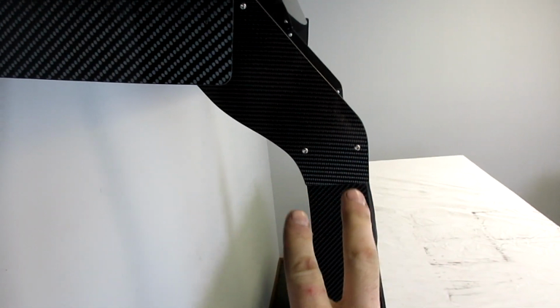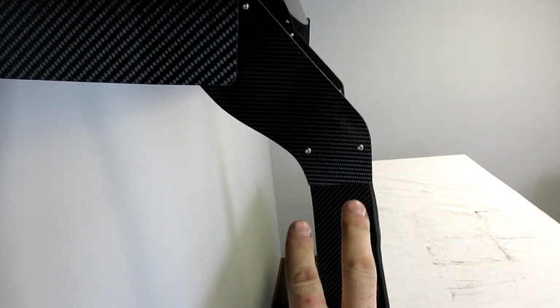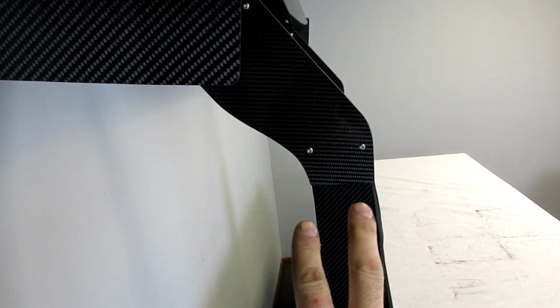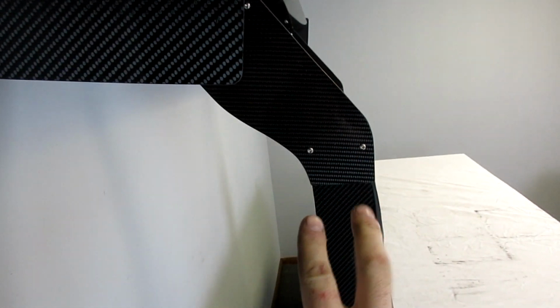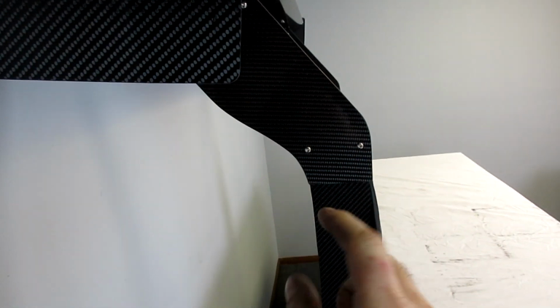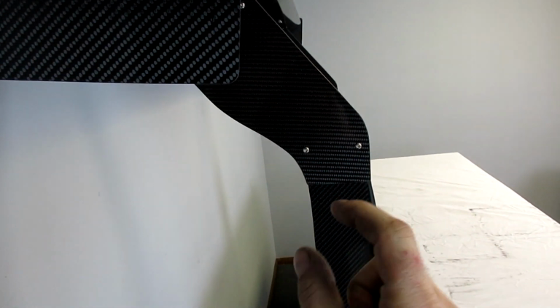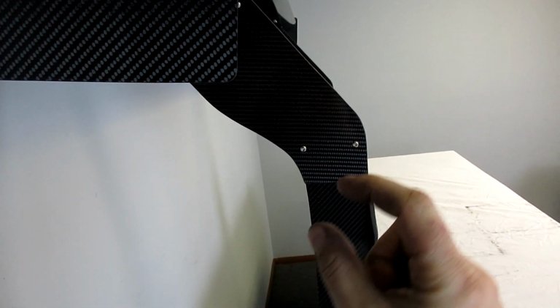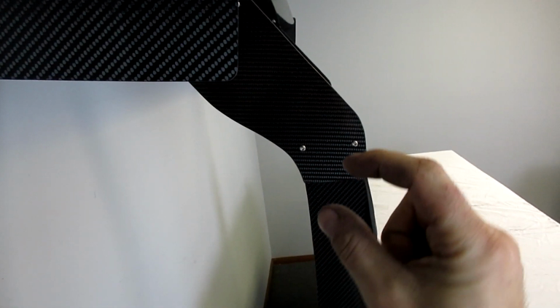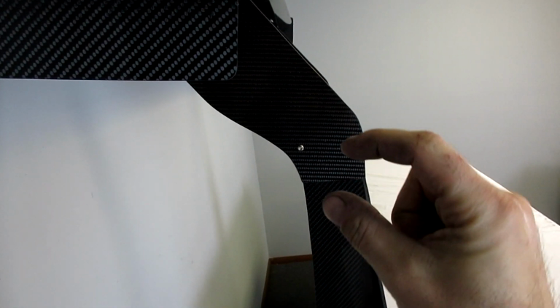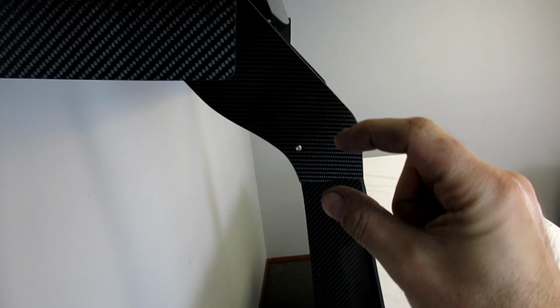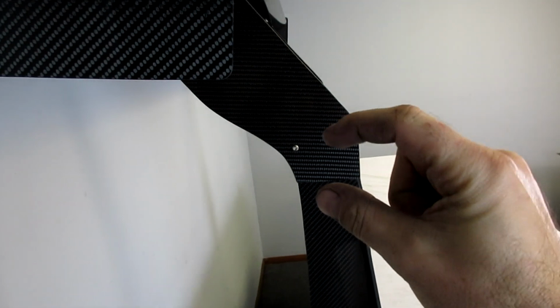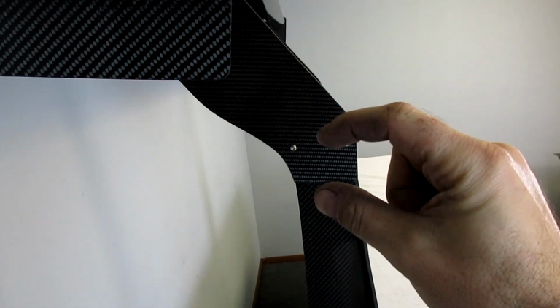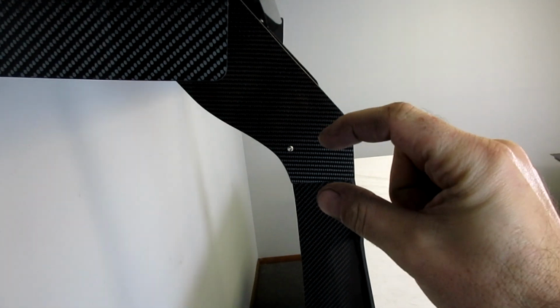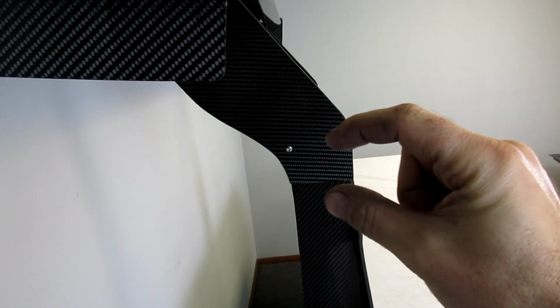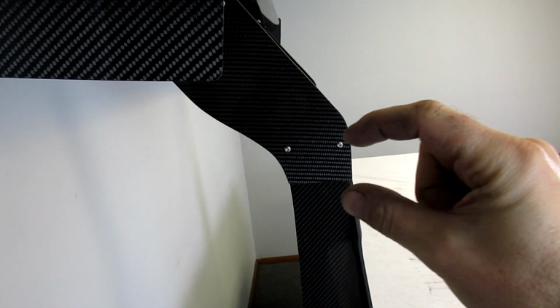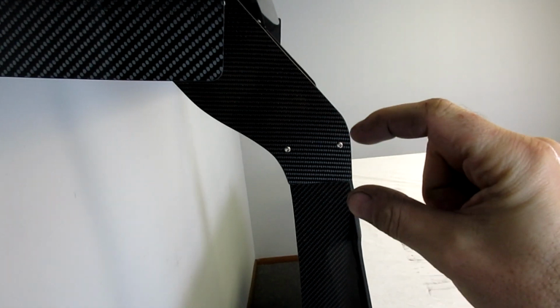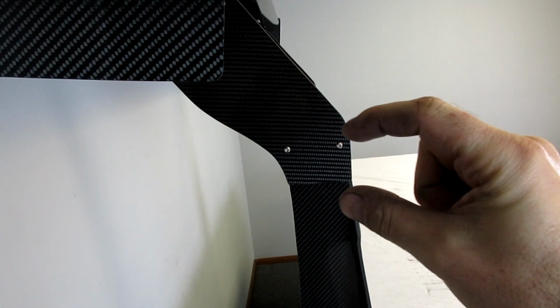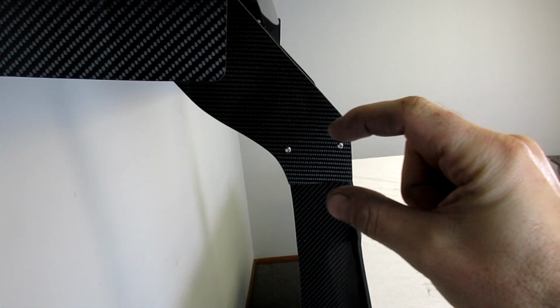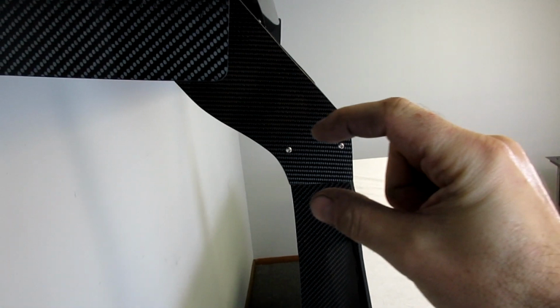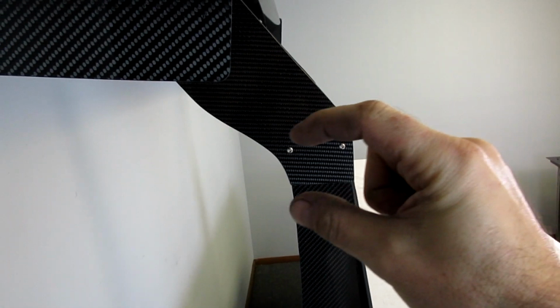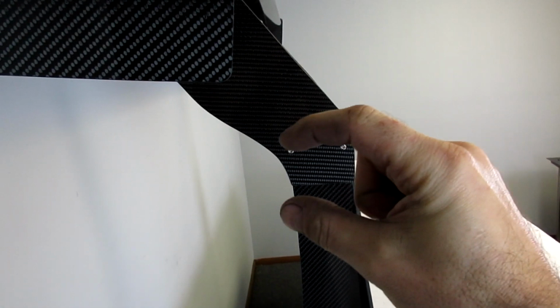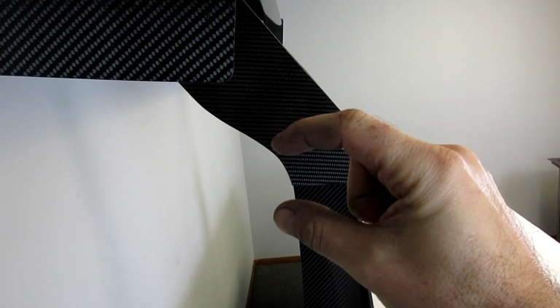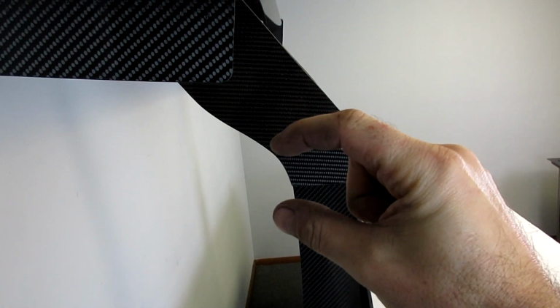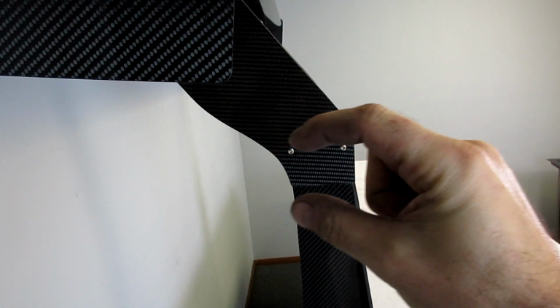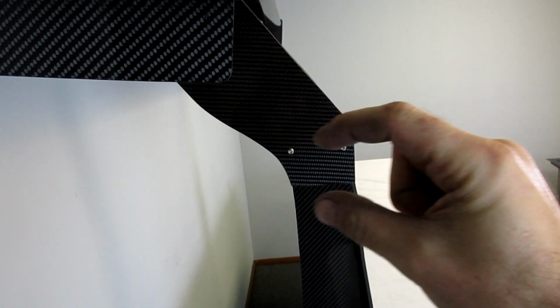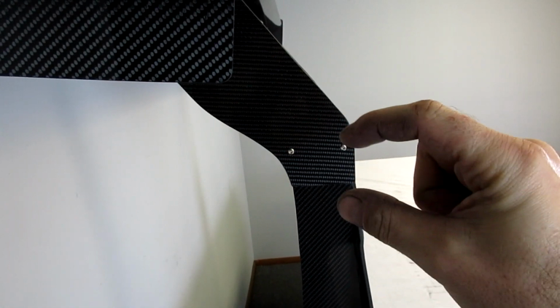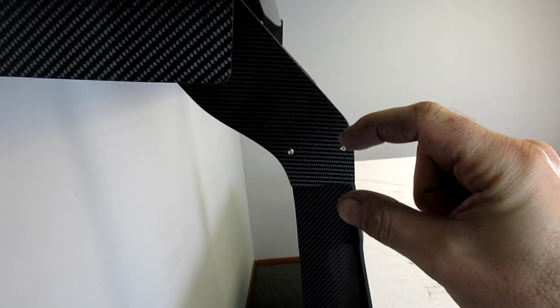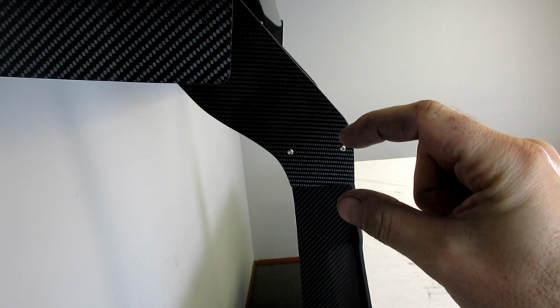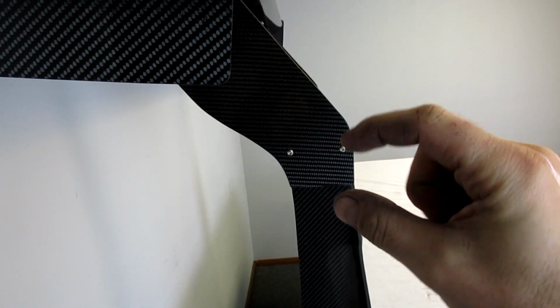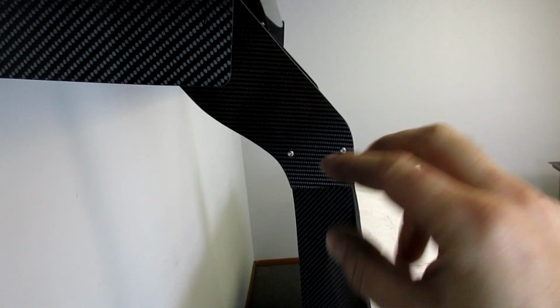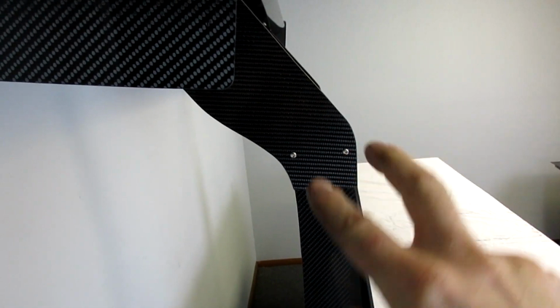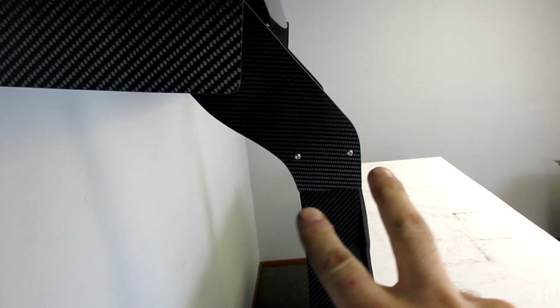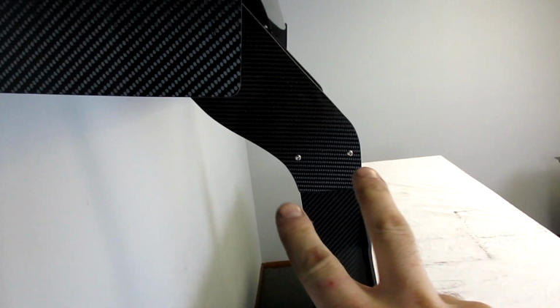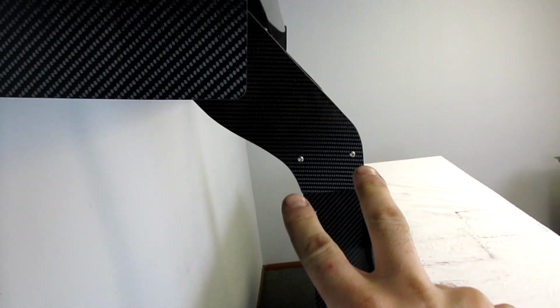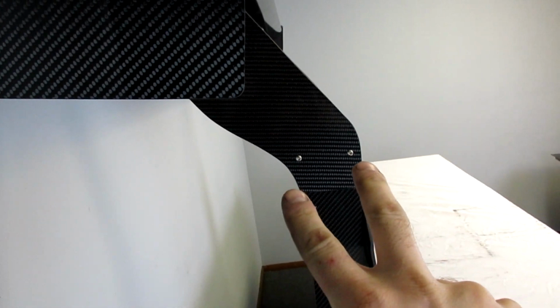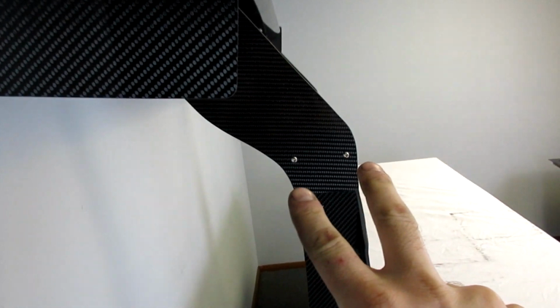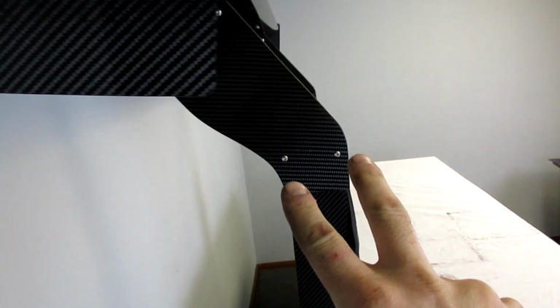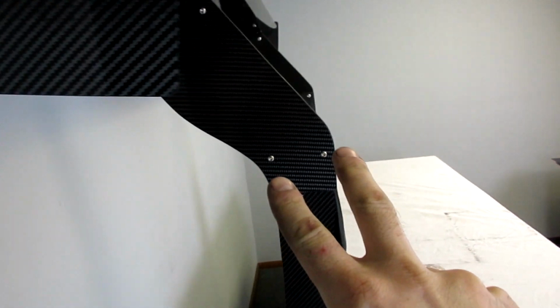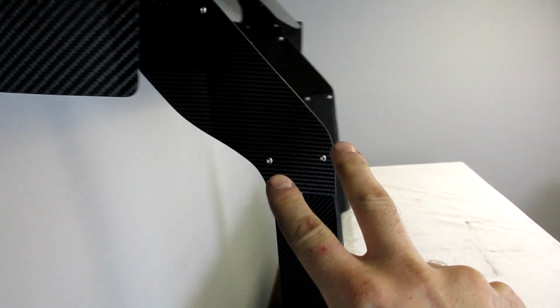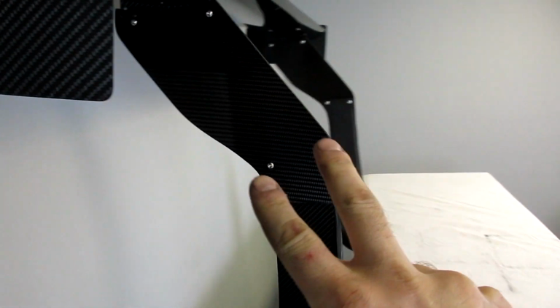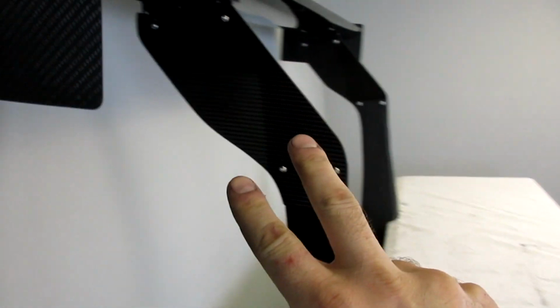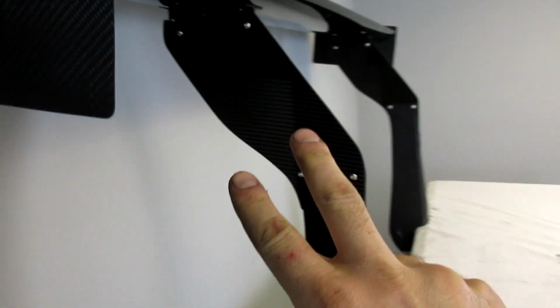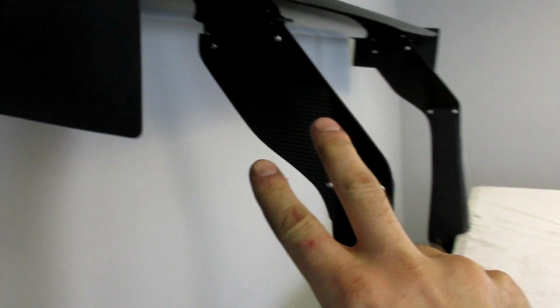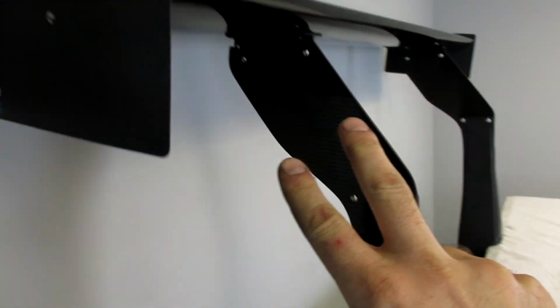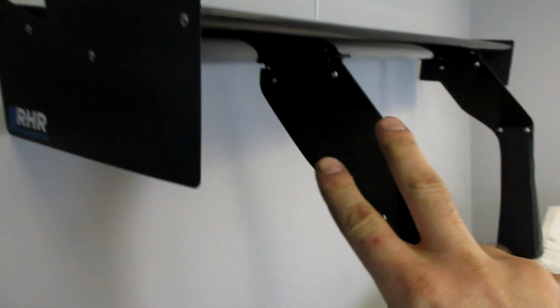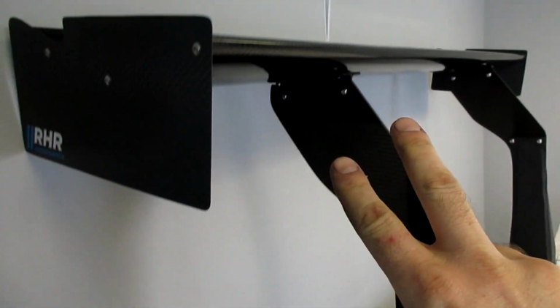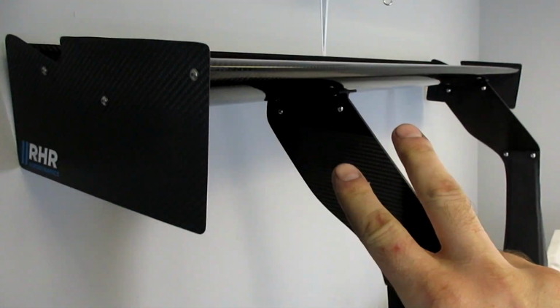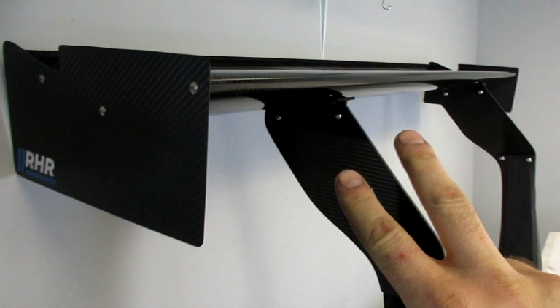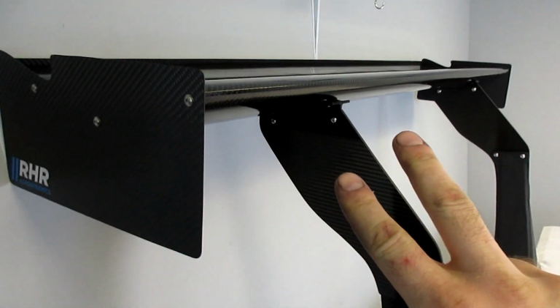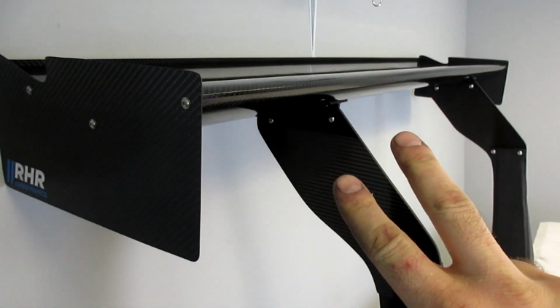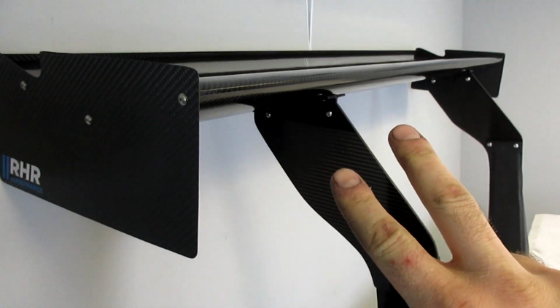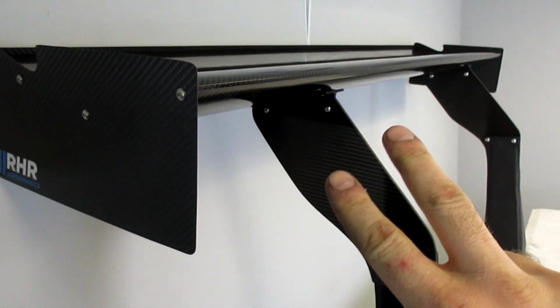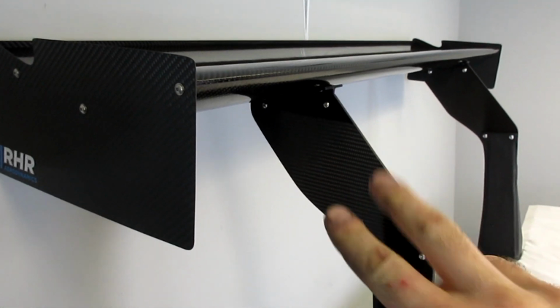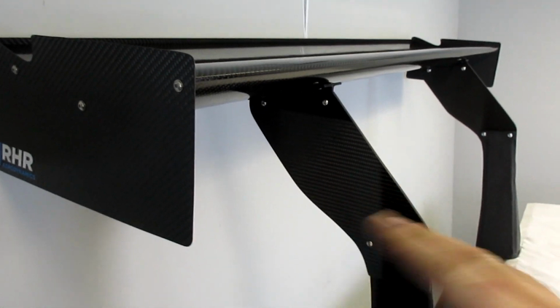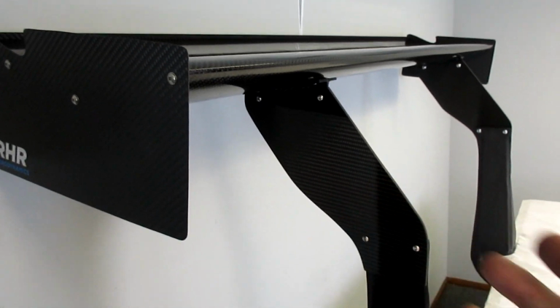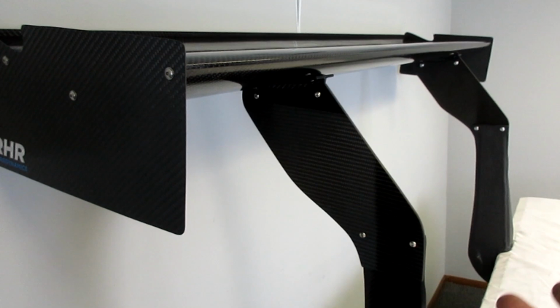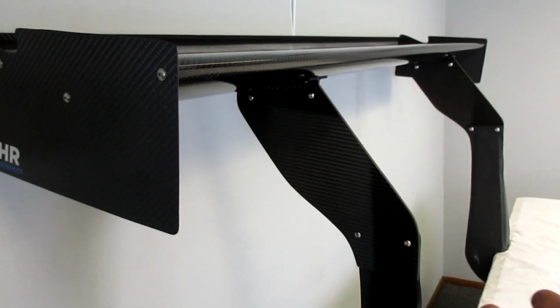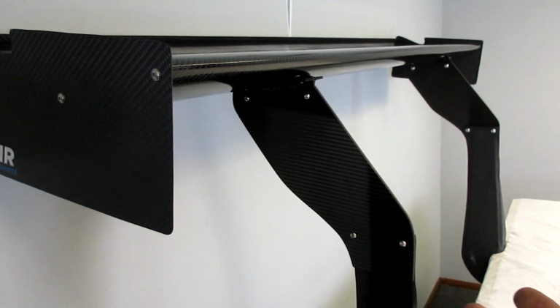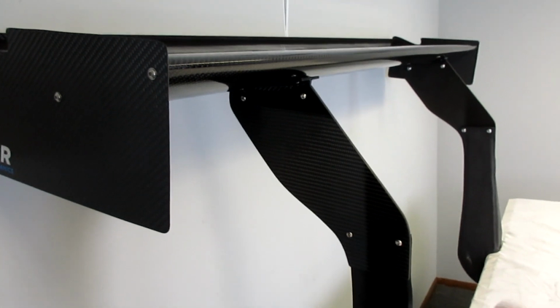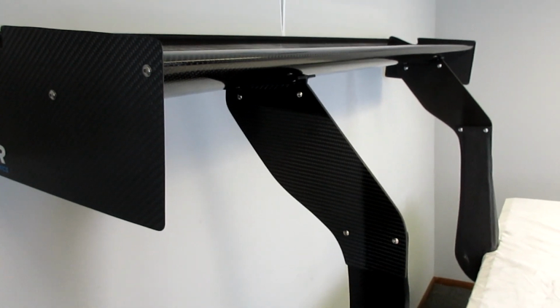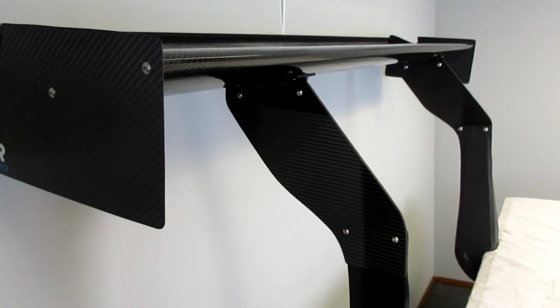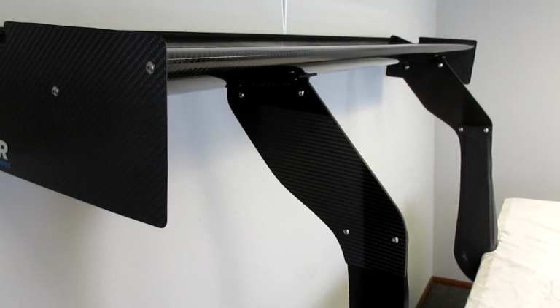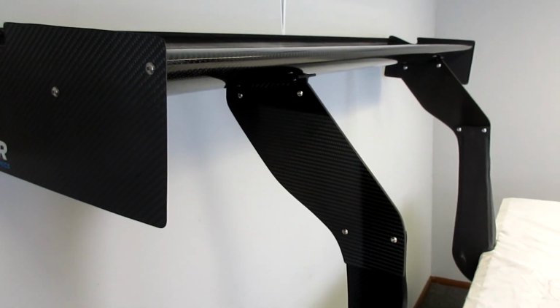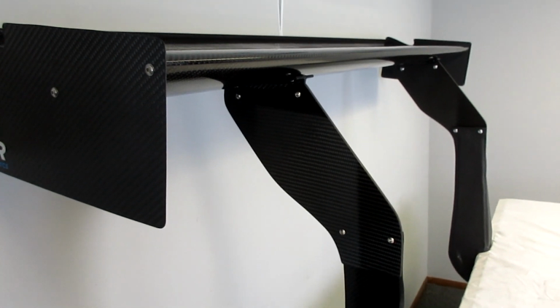What pokes through the bumper is about this bit right here. Bolt your uprights on, wing goes on, and you're all set.